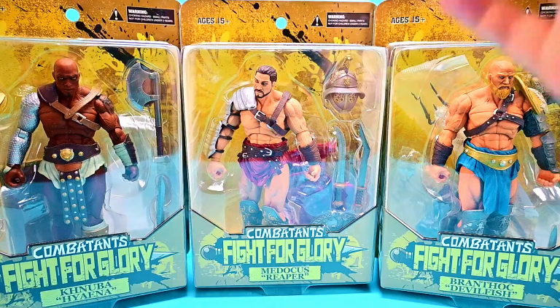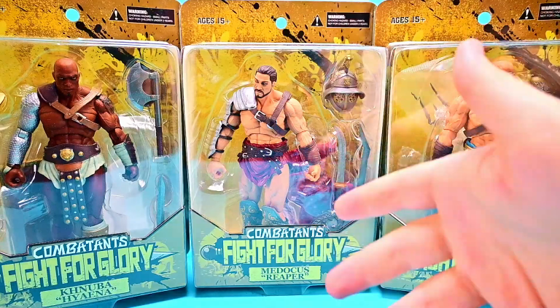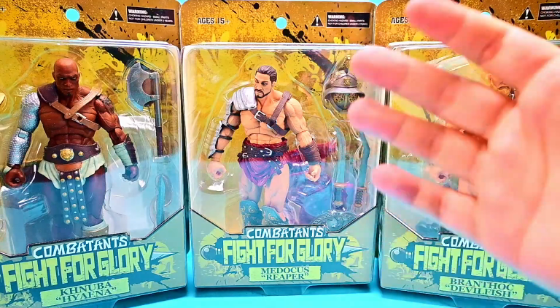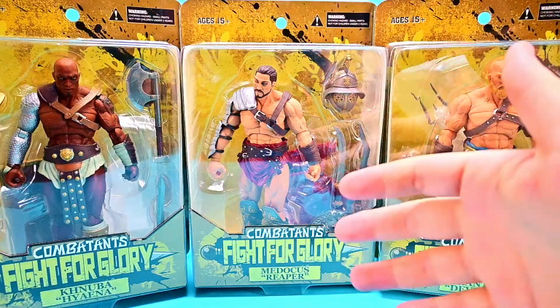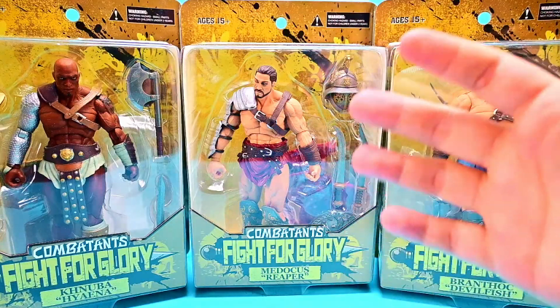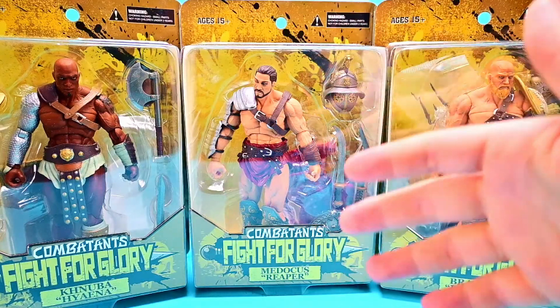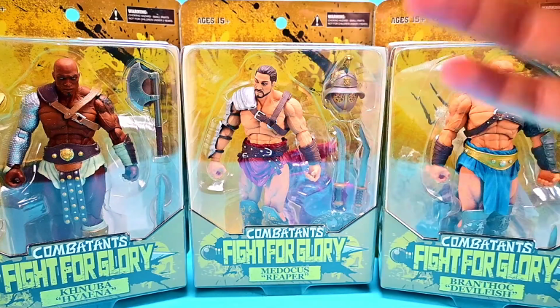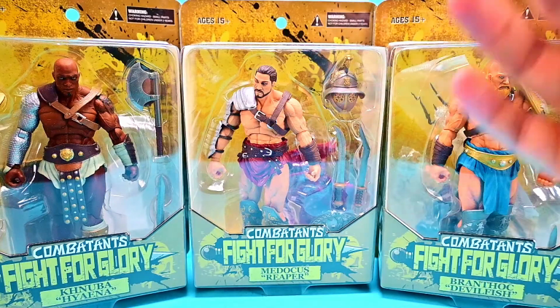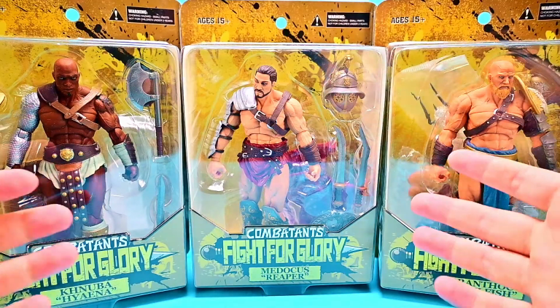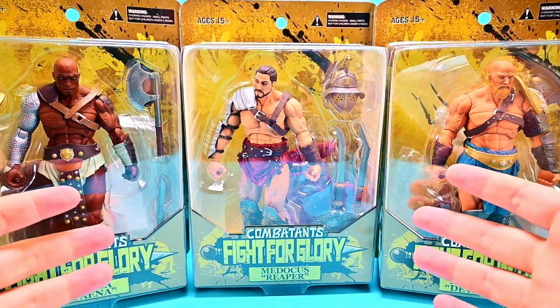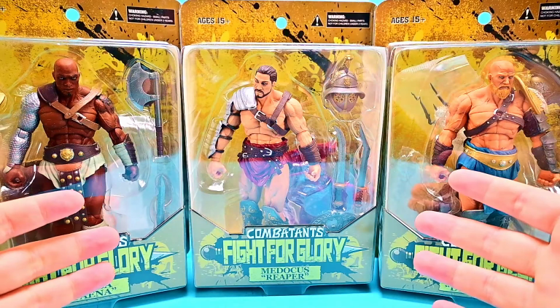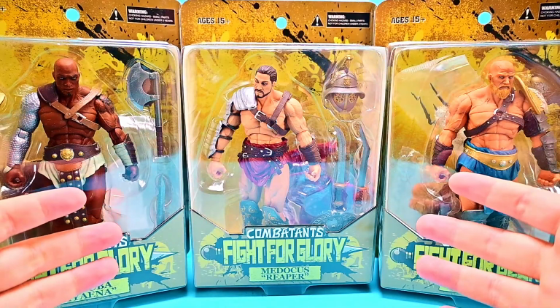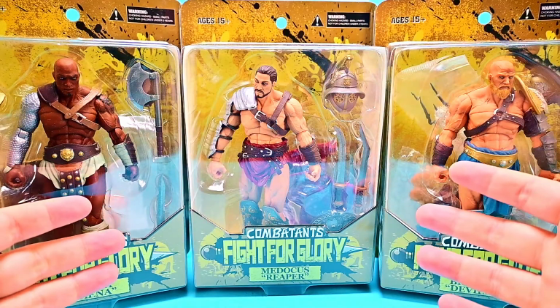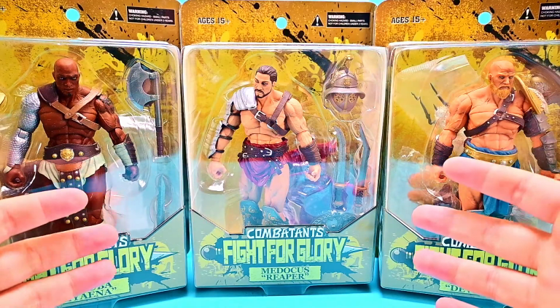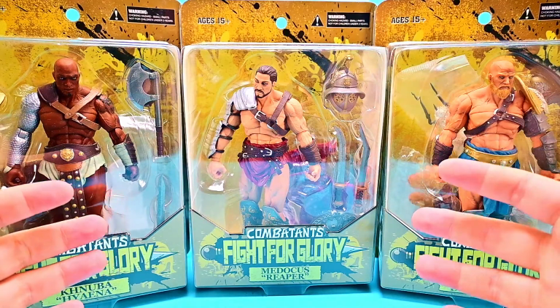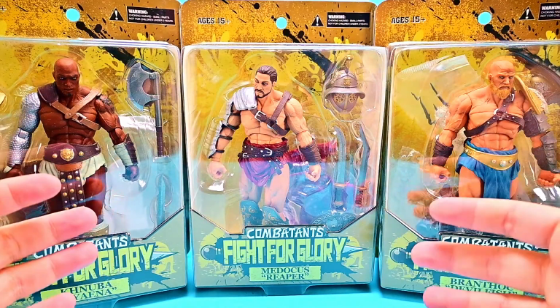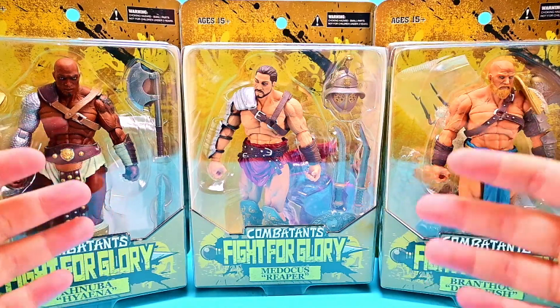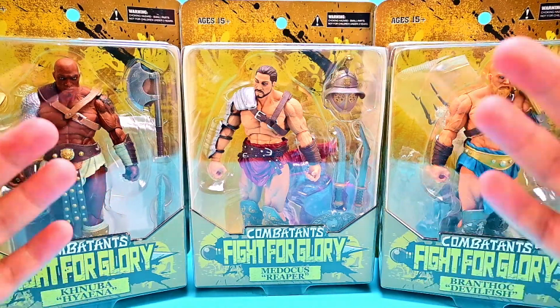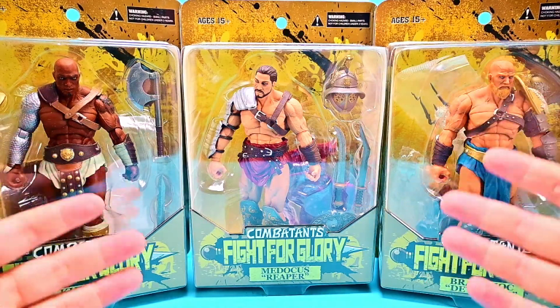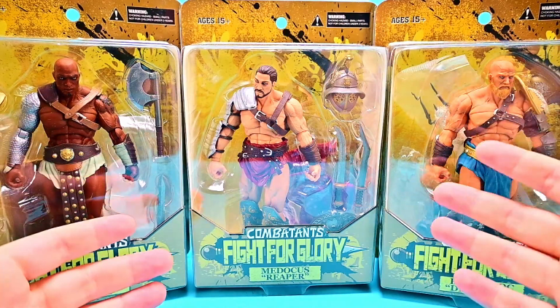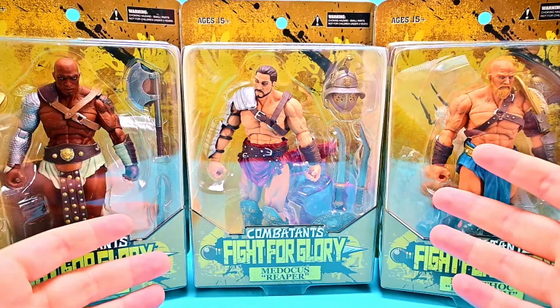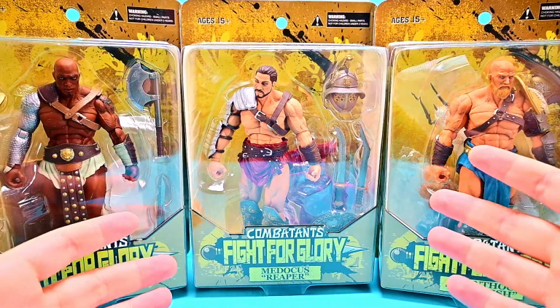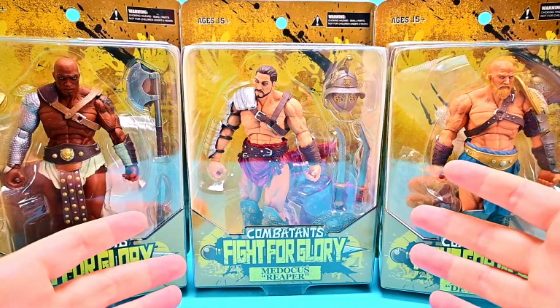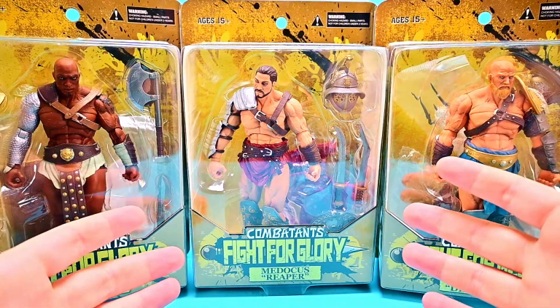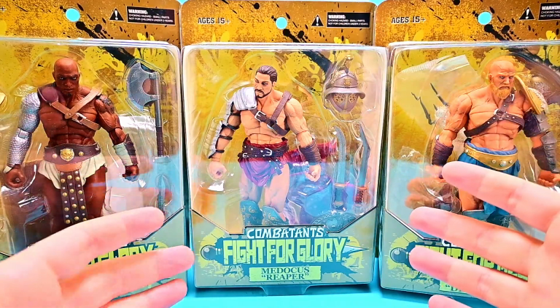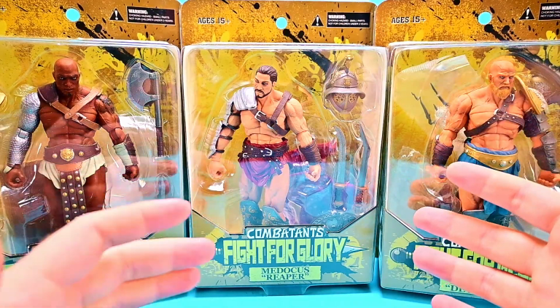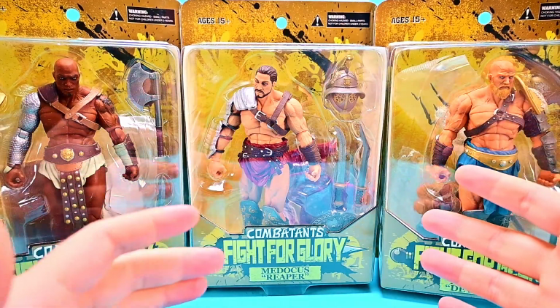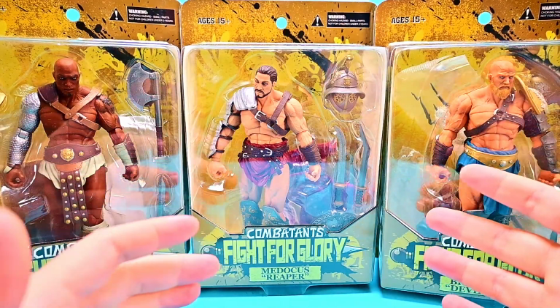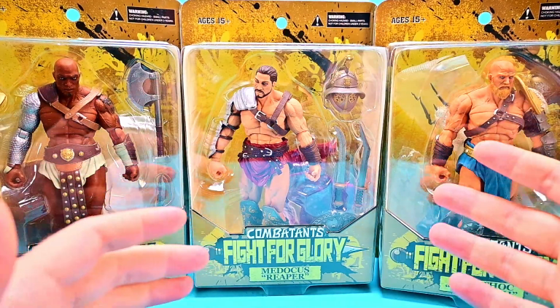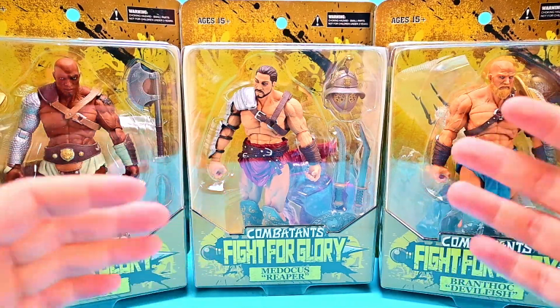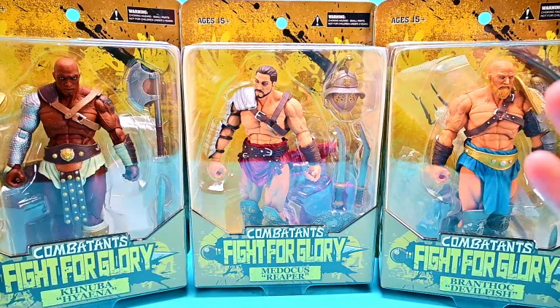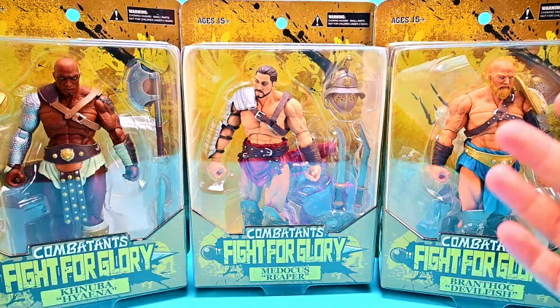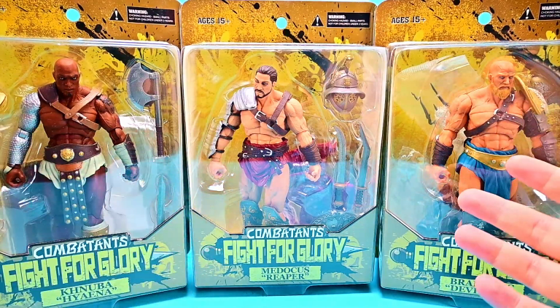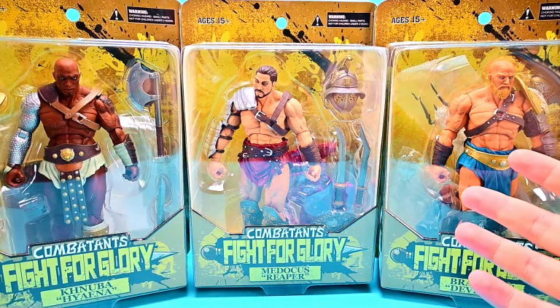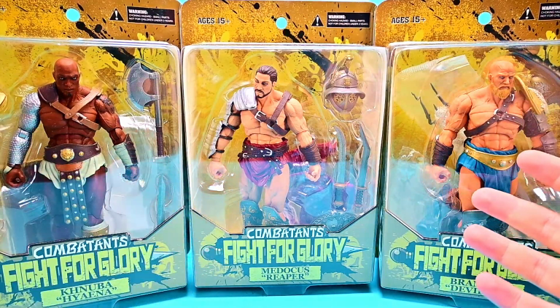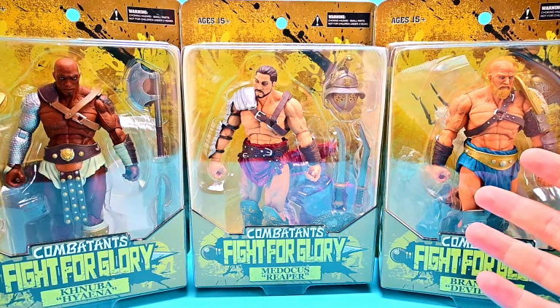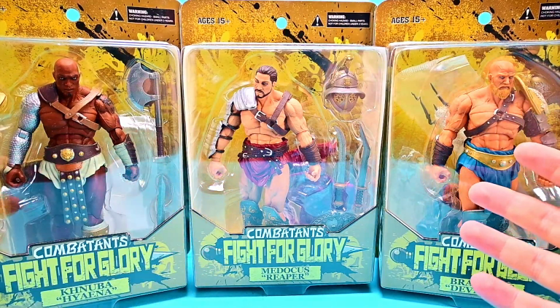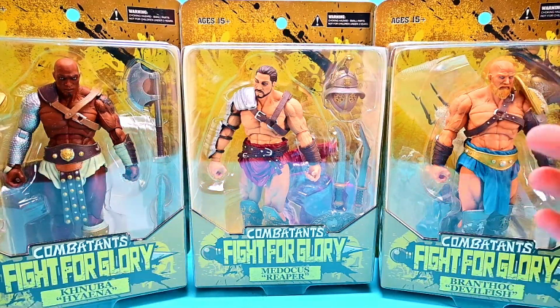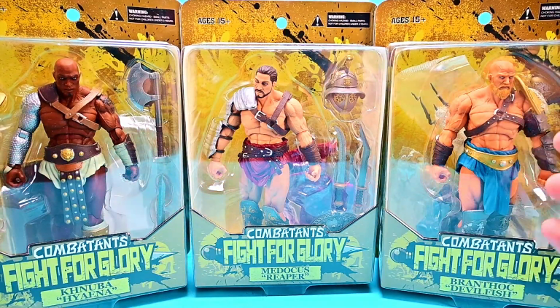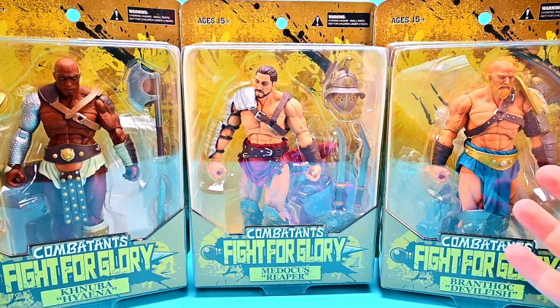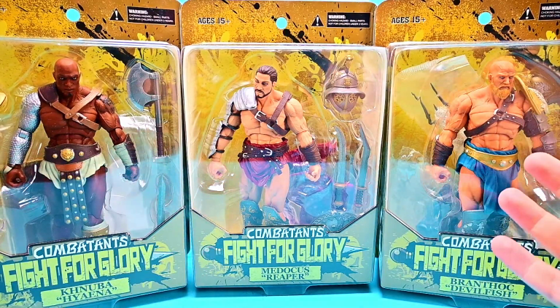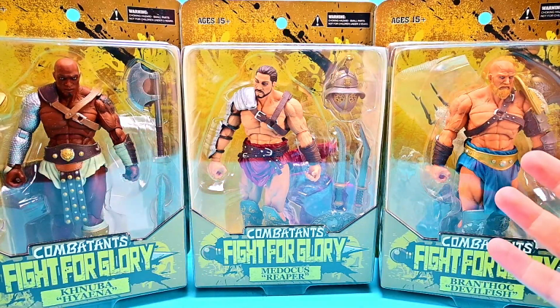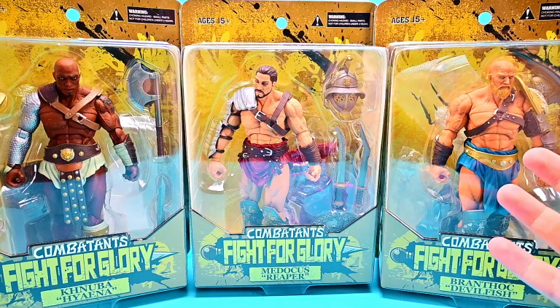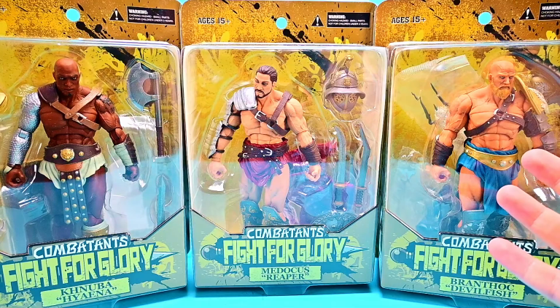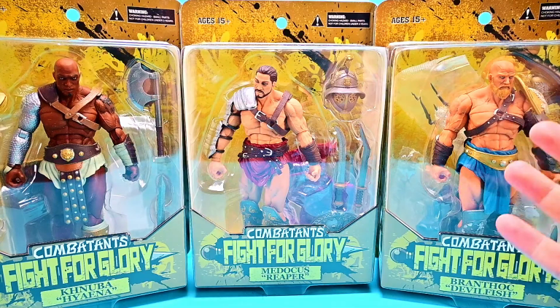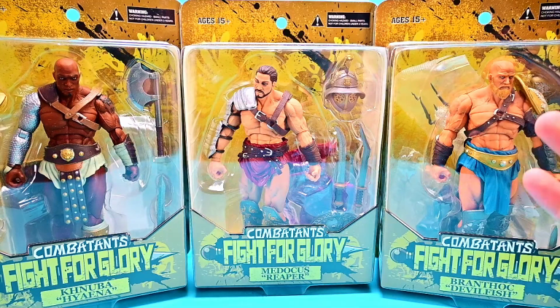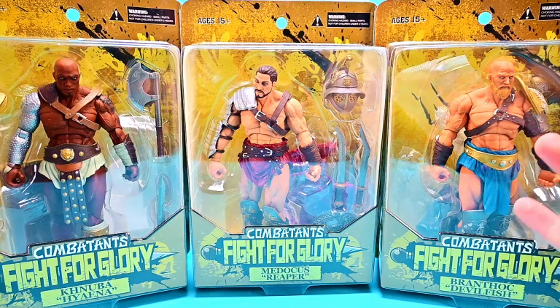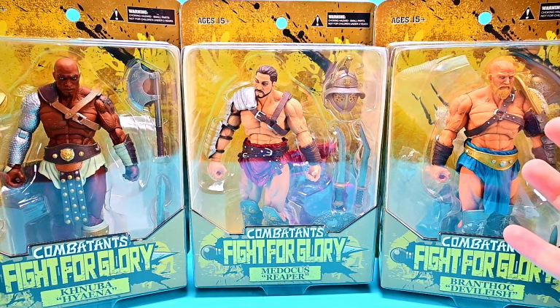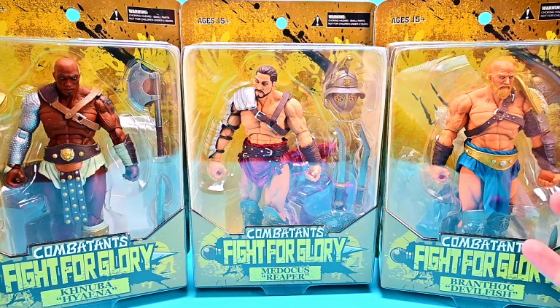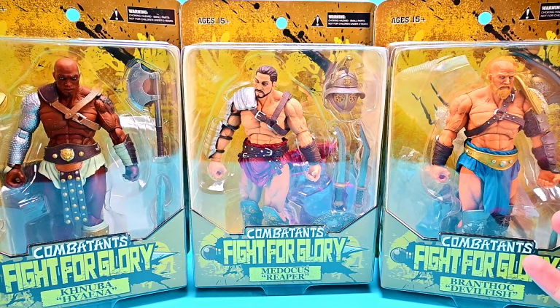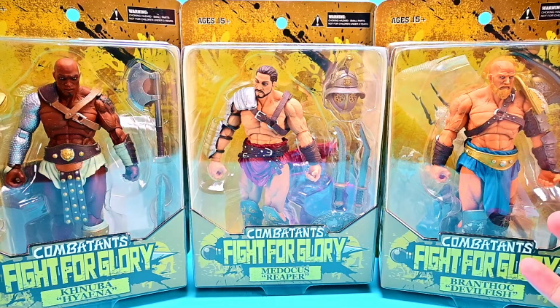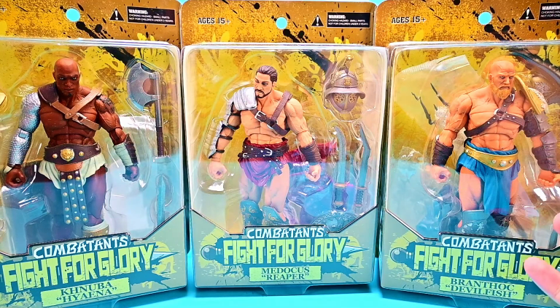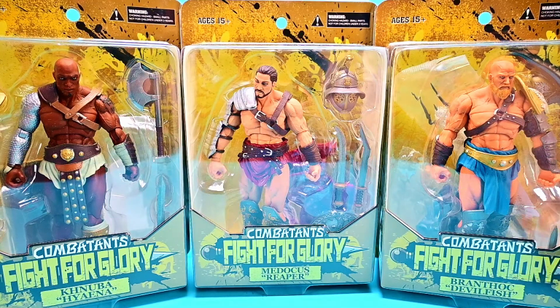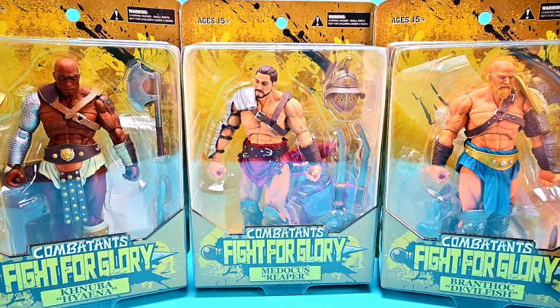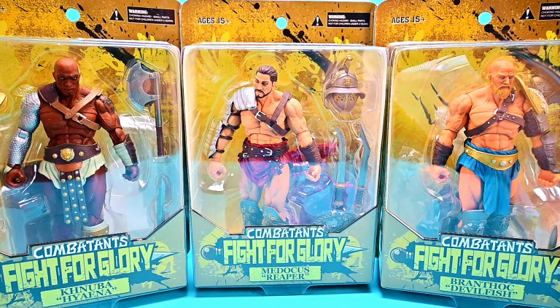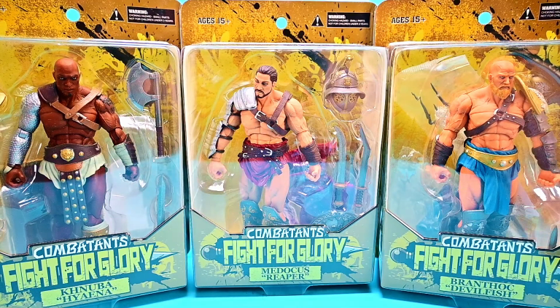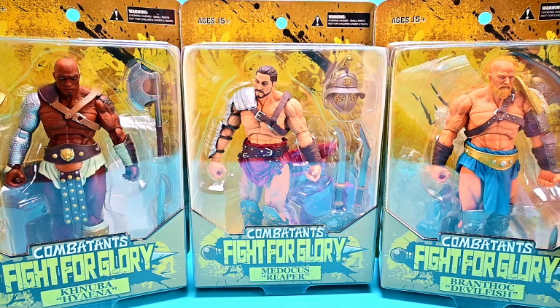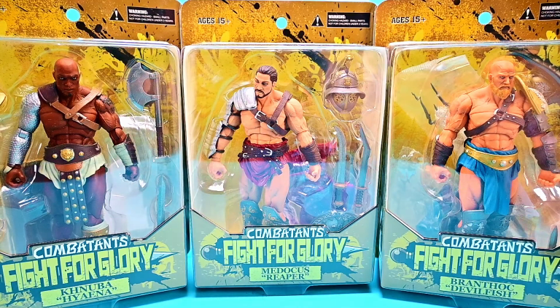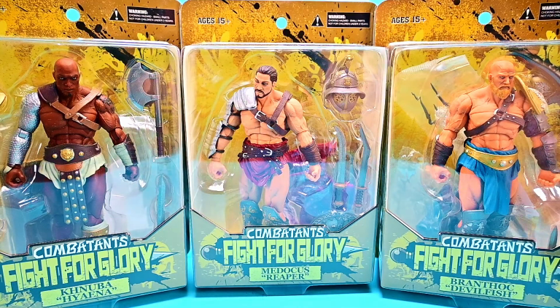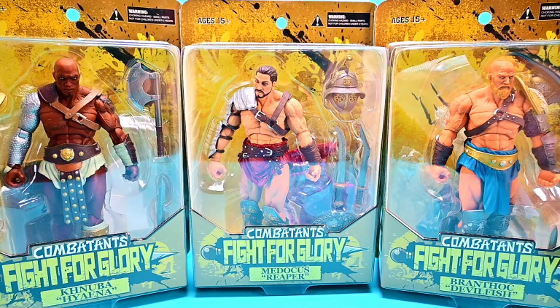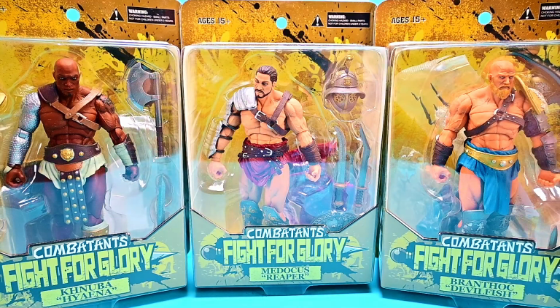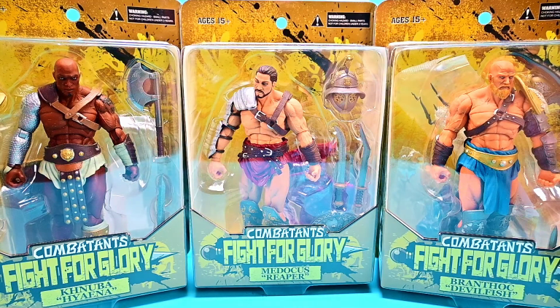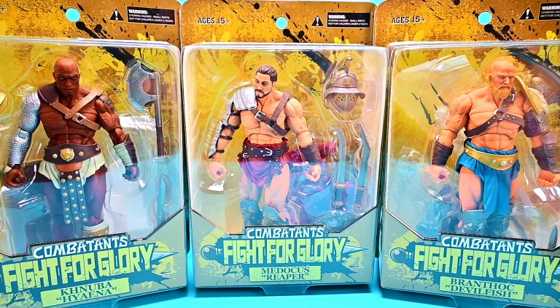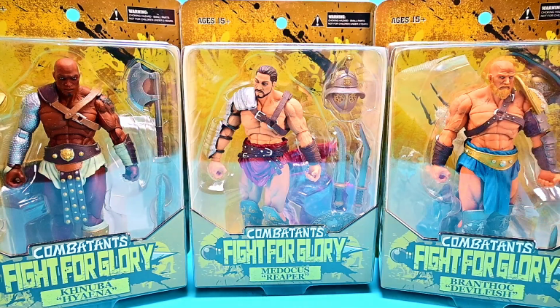What is going on everybody? Welcome back to the Austin Roach Show. I'm back with another action figure review and this time we have new figures today of the Combatants Fight for Glory figures.